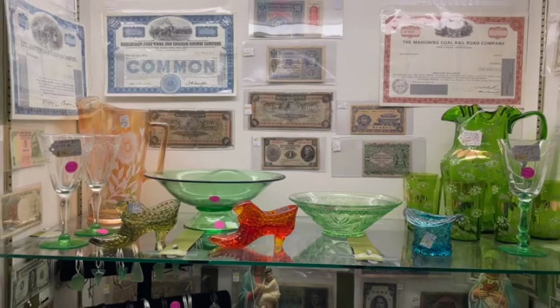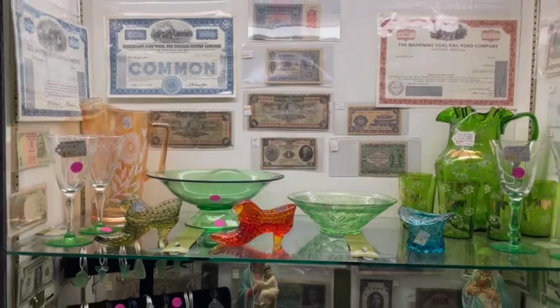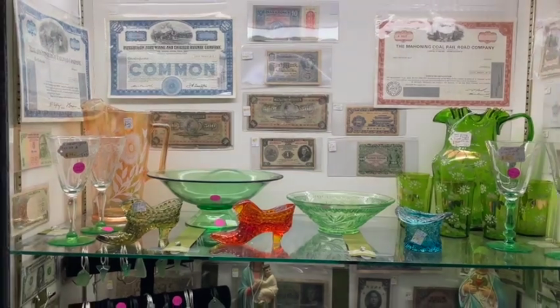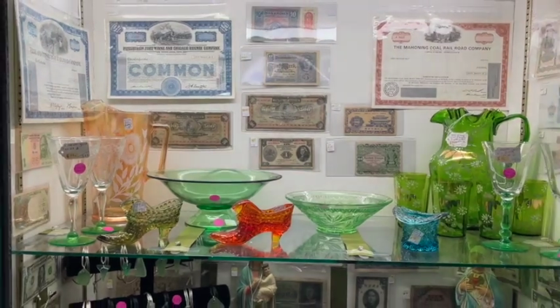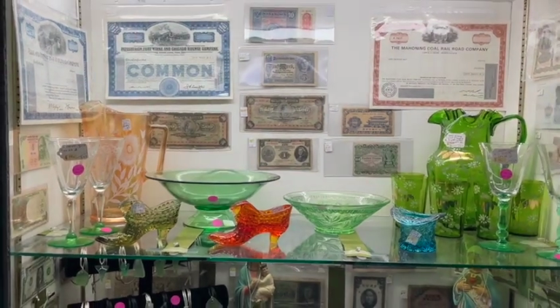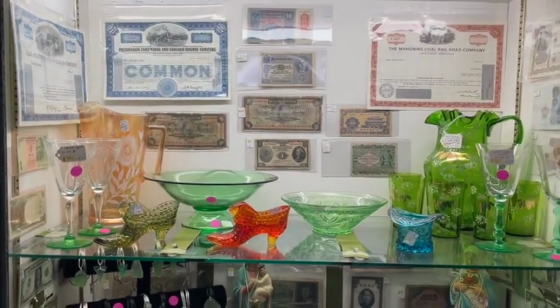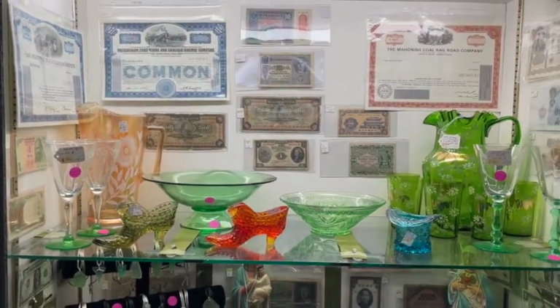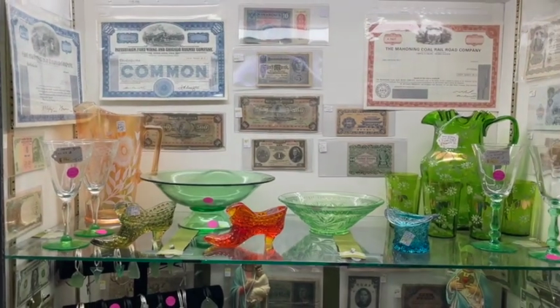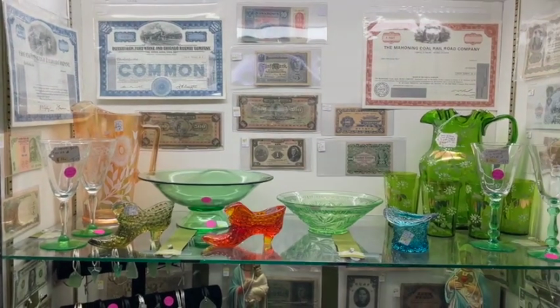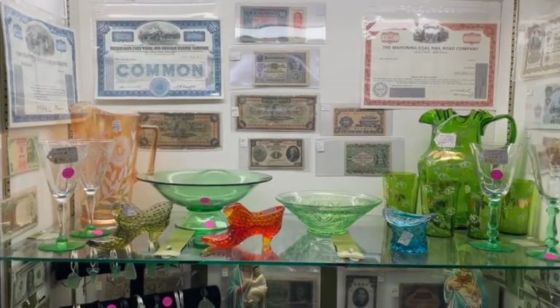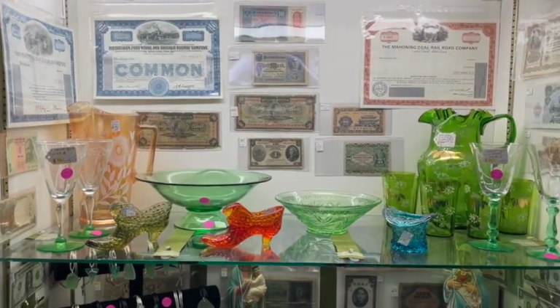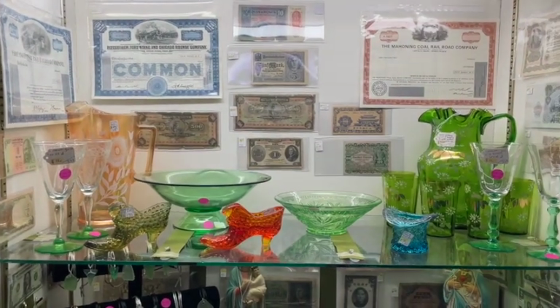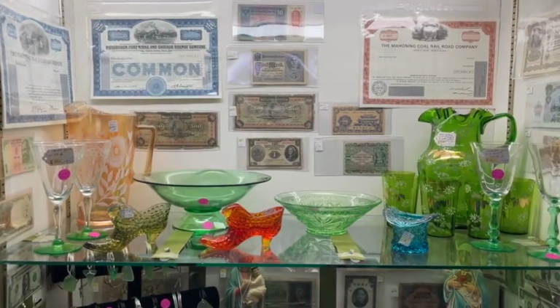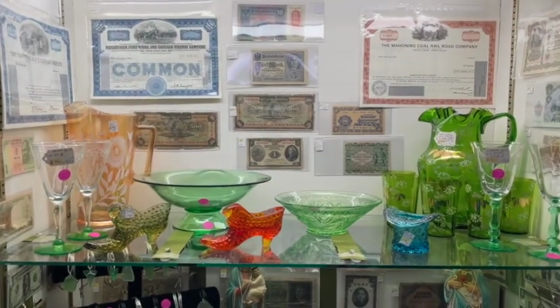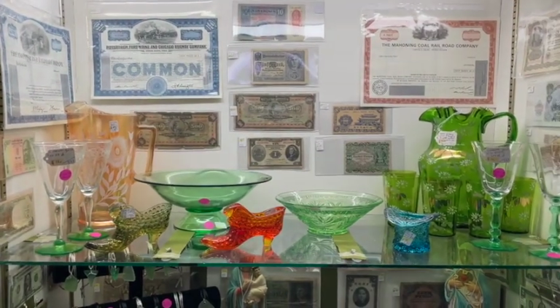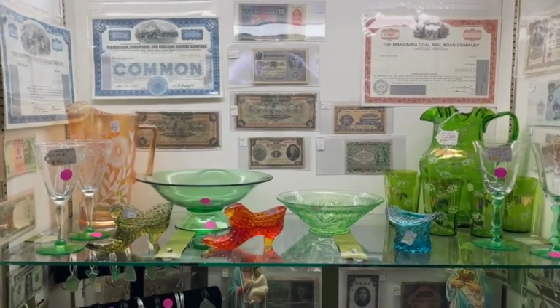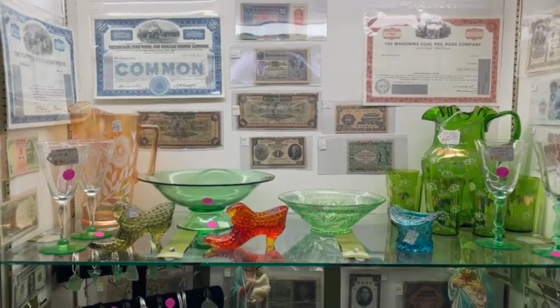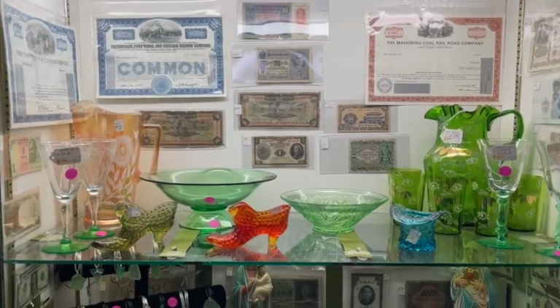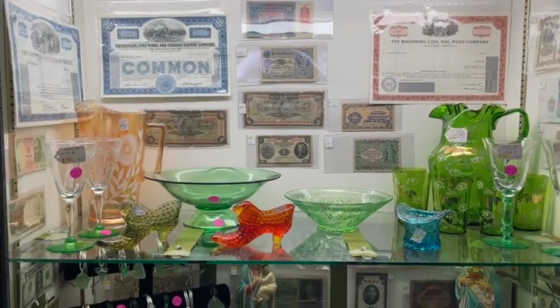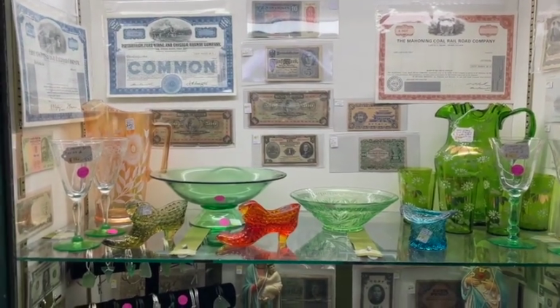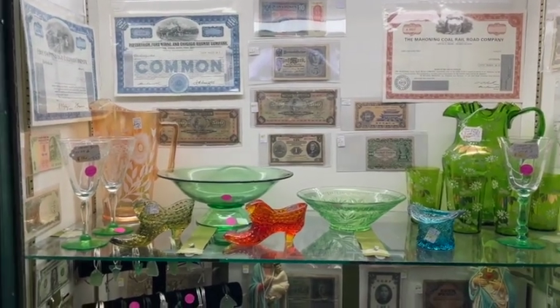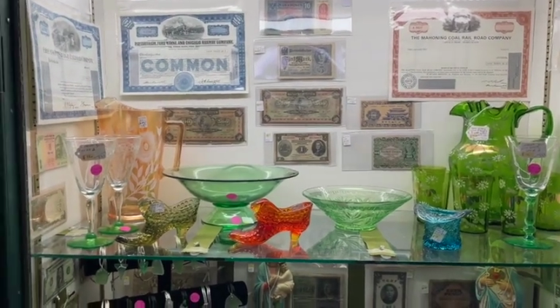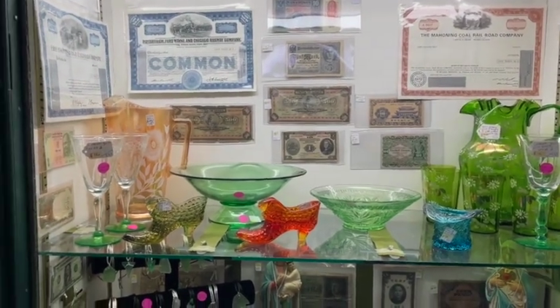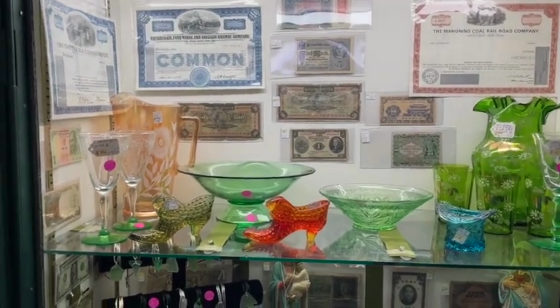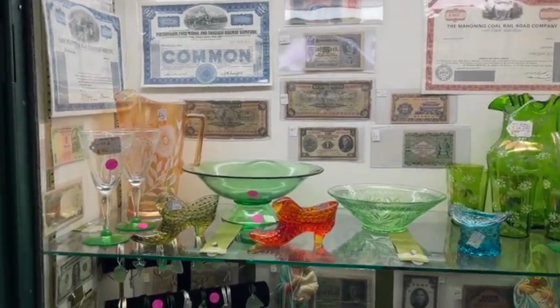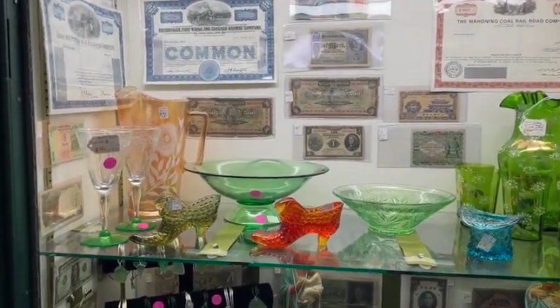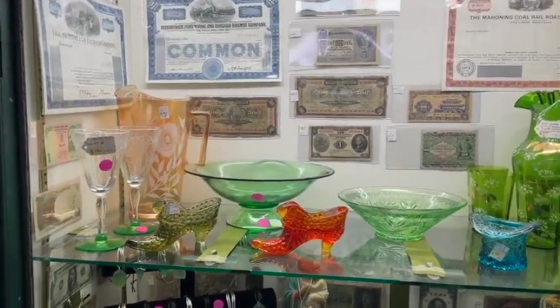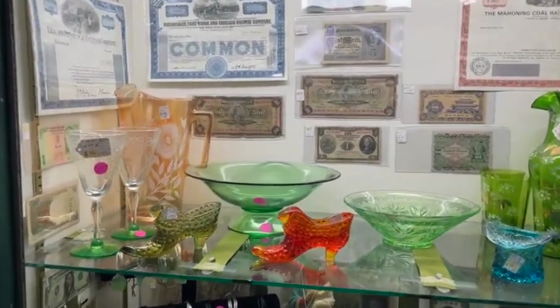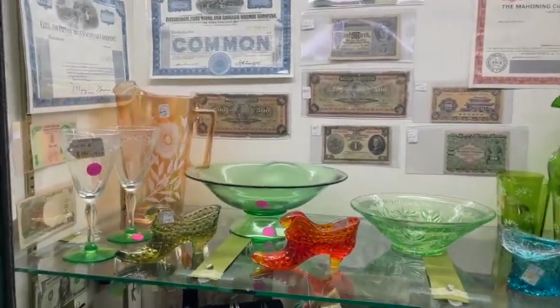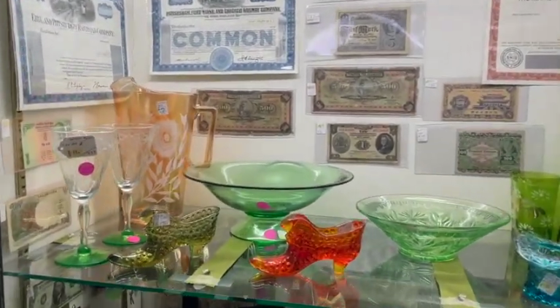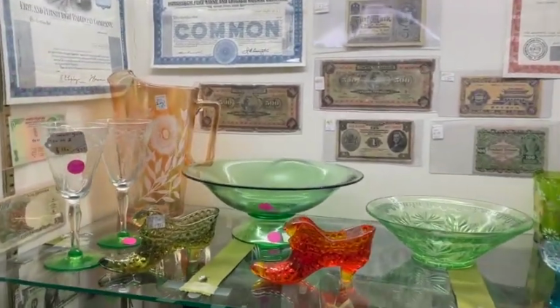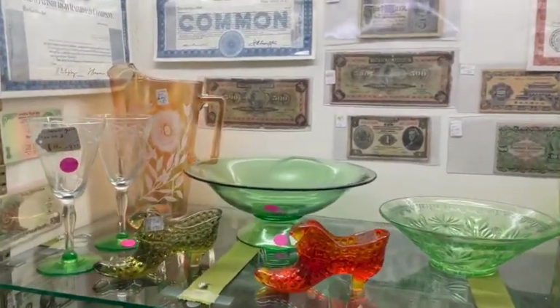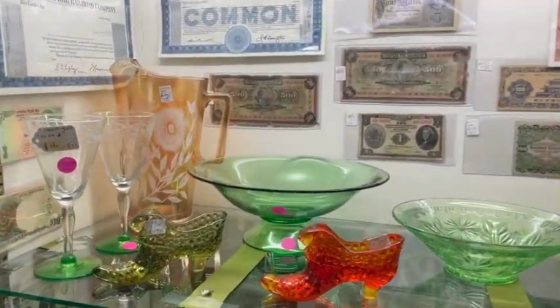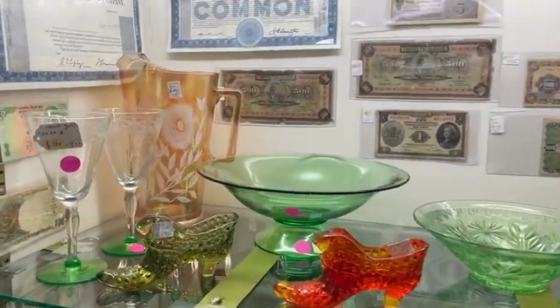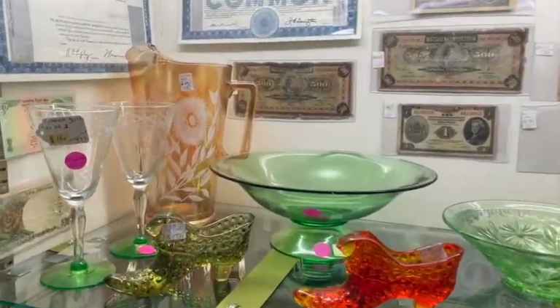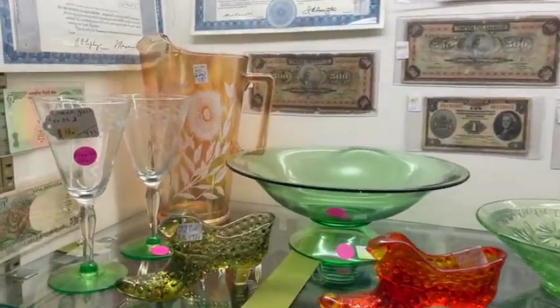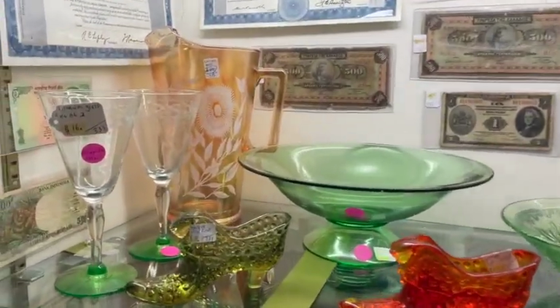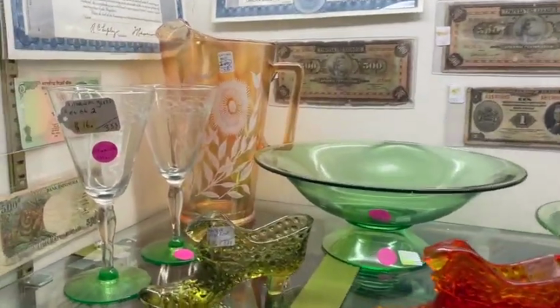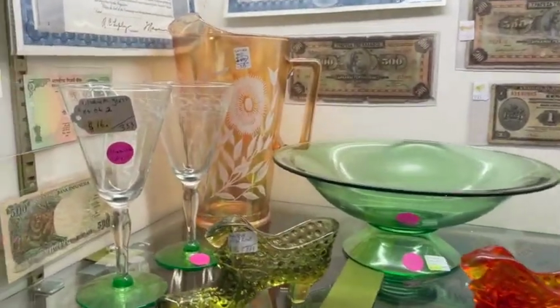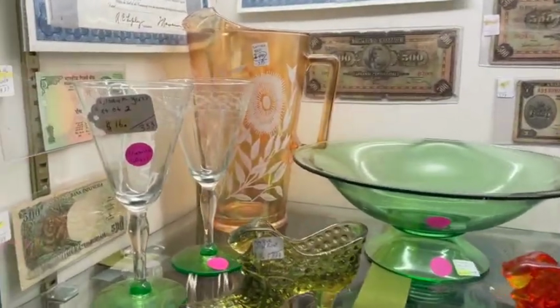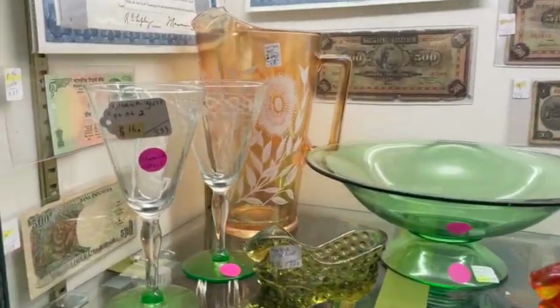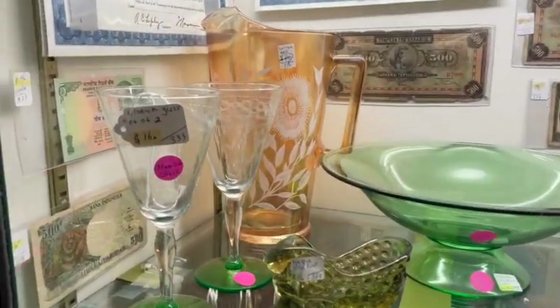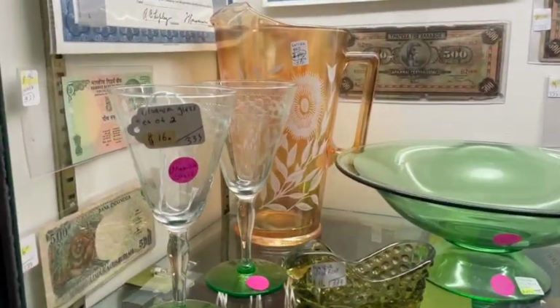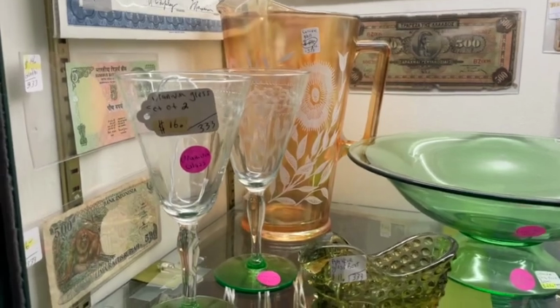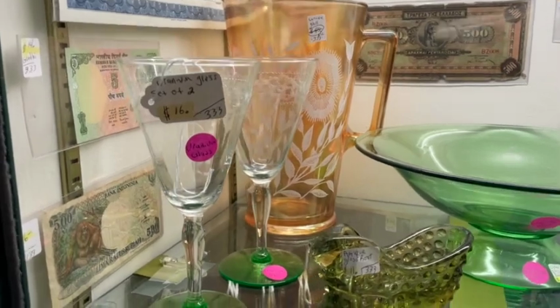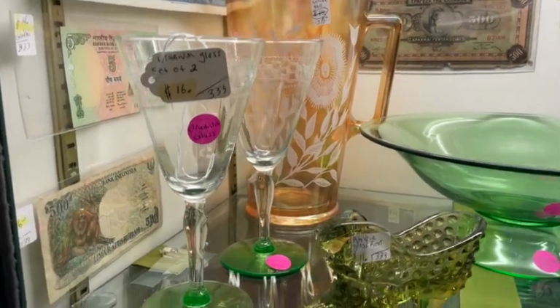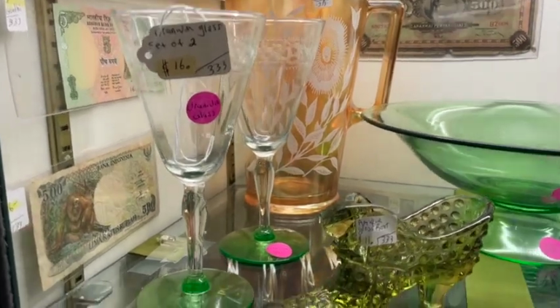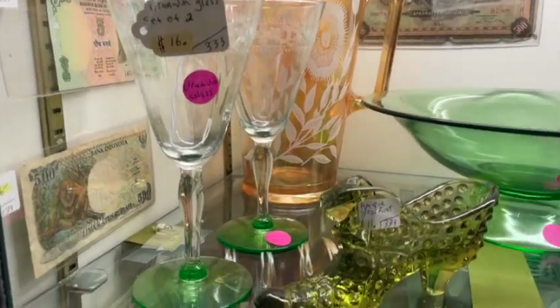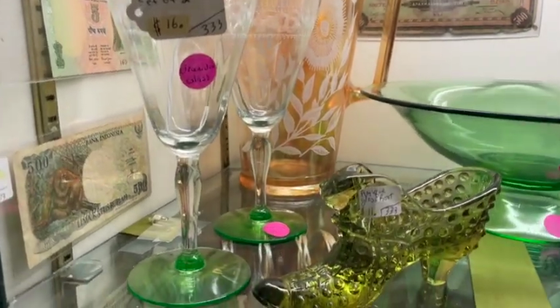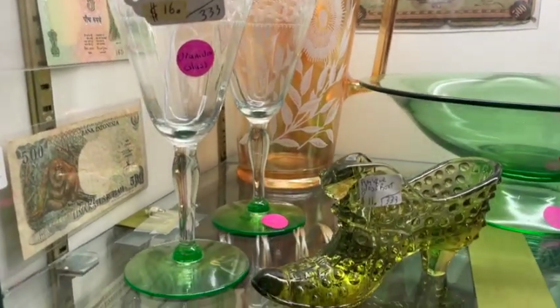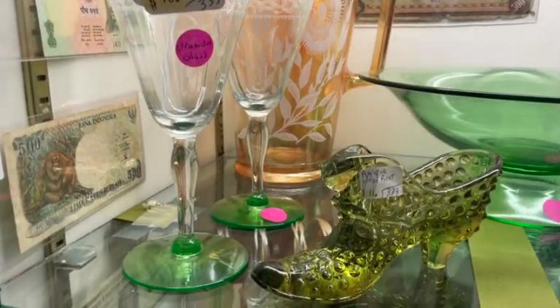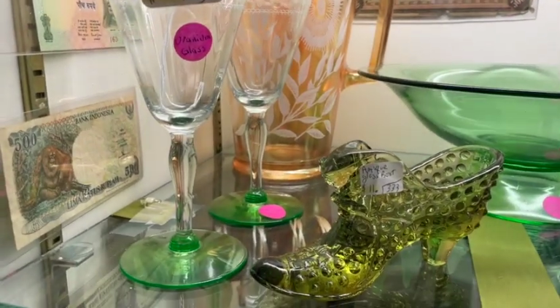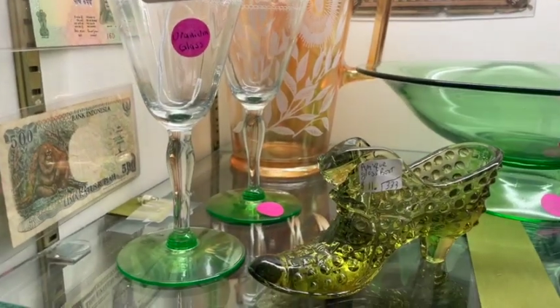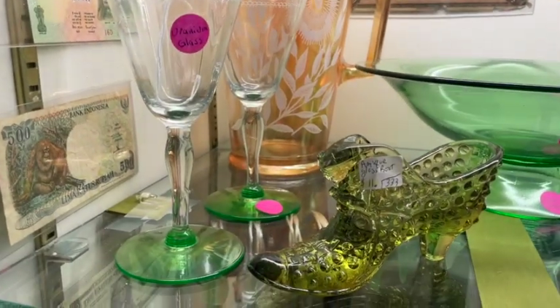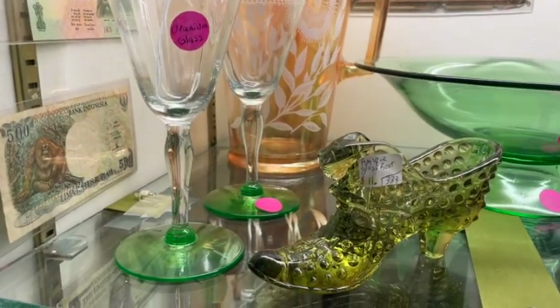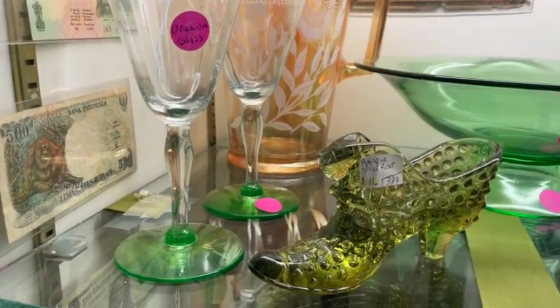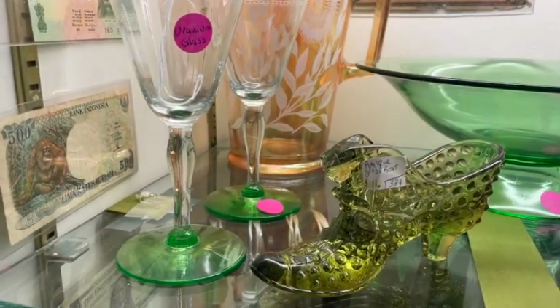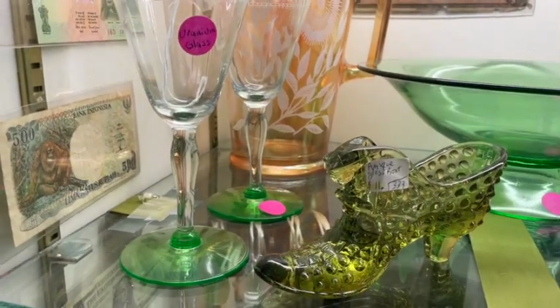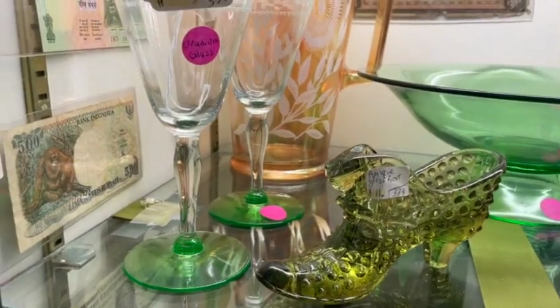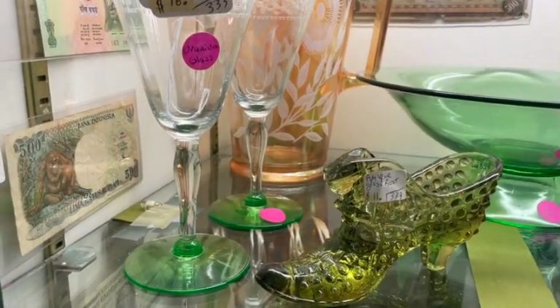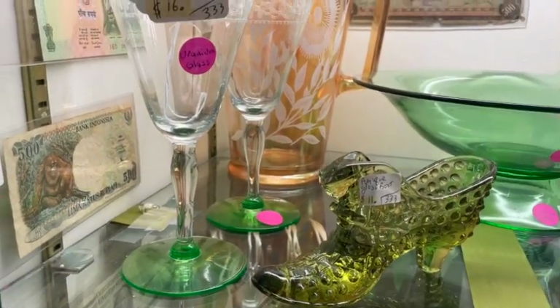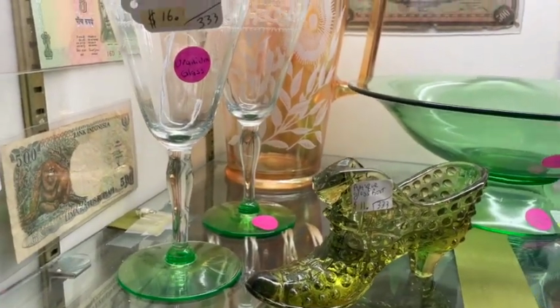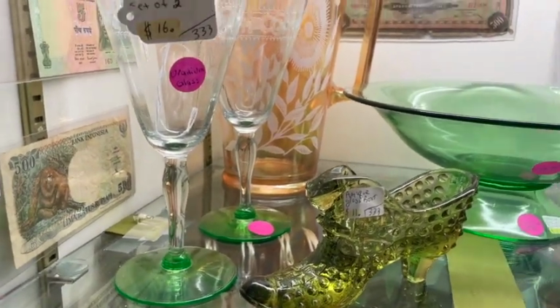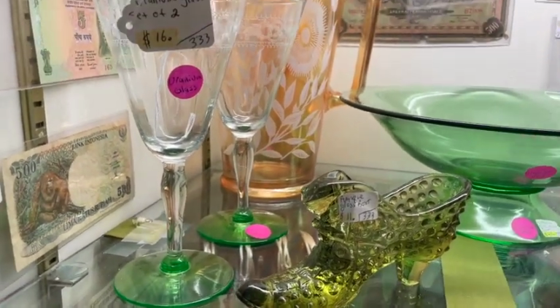Twin Cities Adventures here with our Minnesota Antique Coin and Currency Playlist. It is the end of April and here is a quick update on our cabinet.